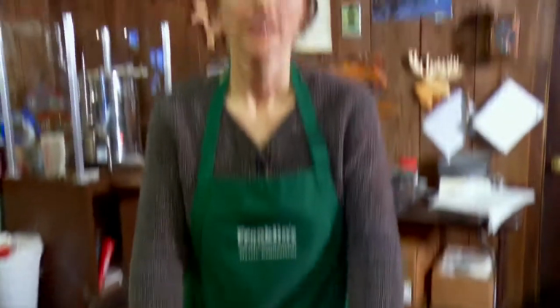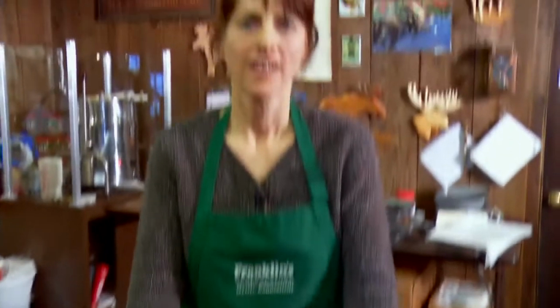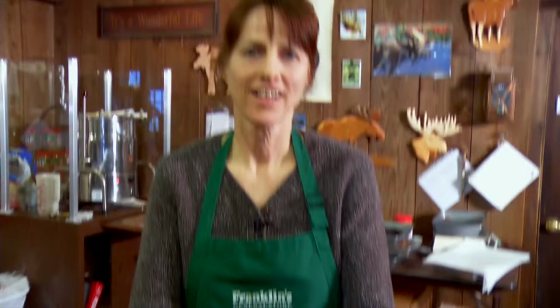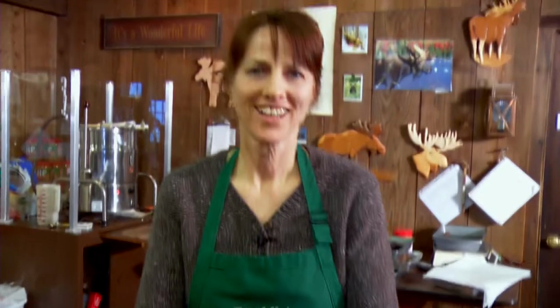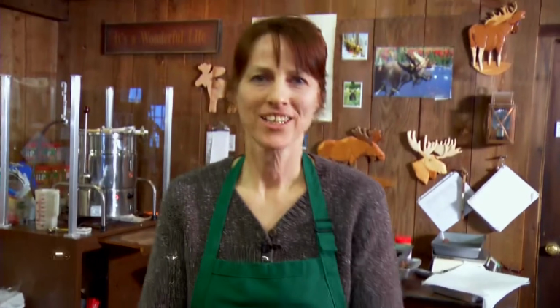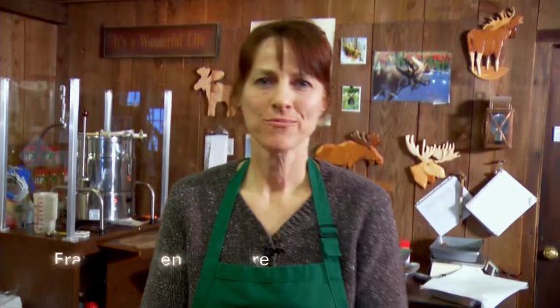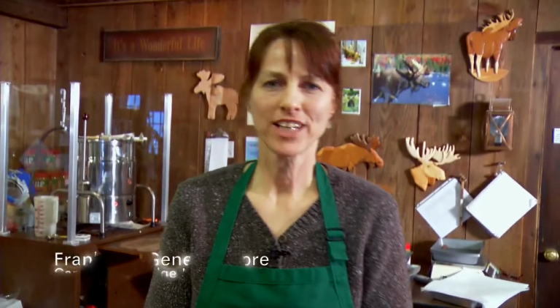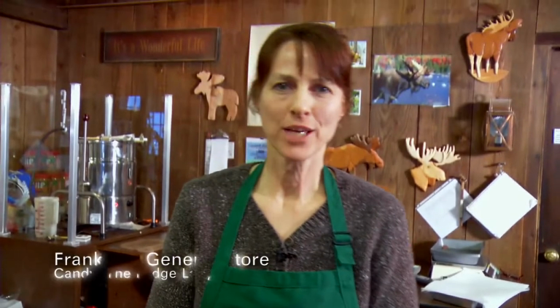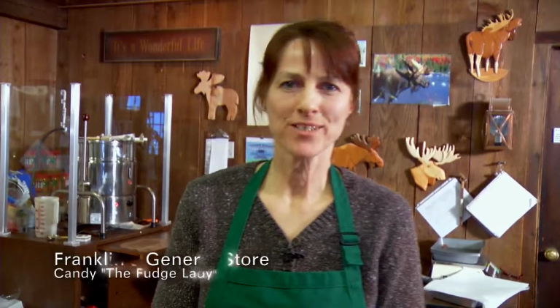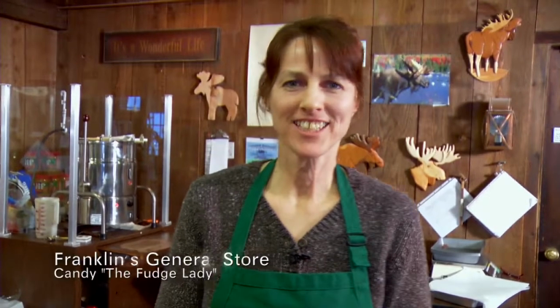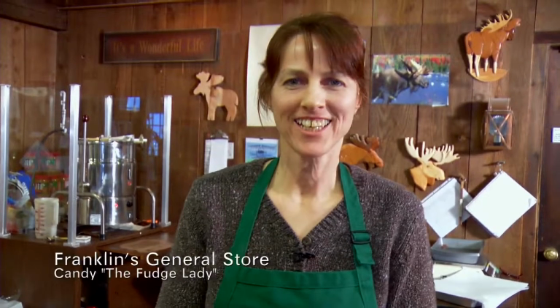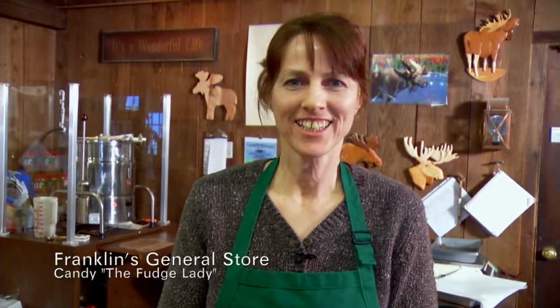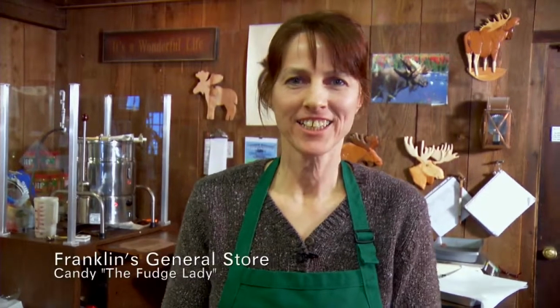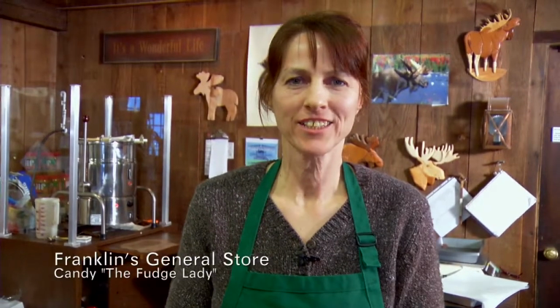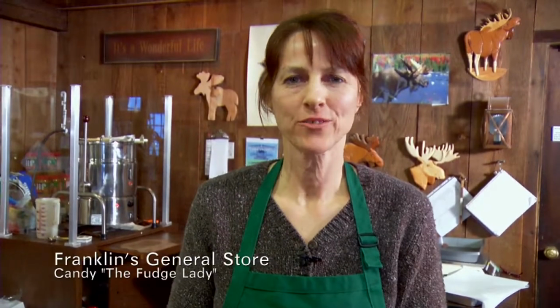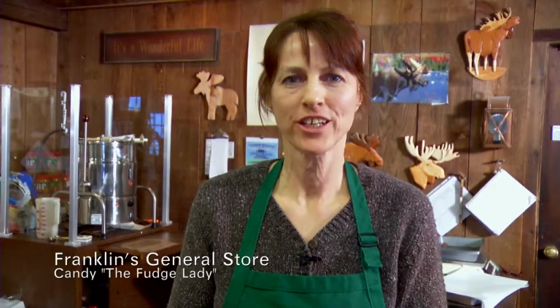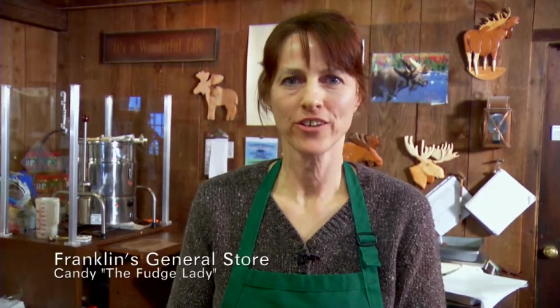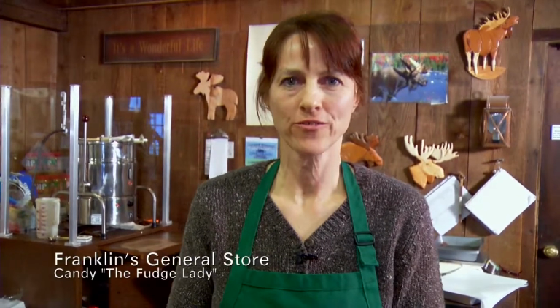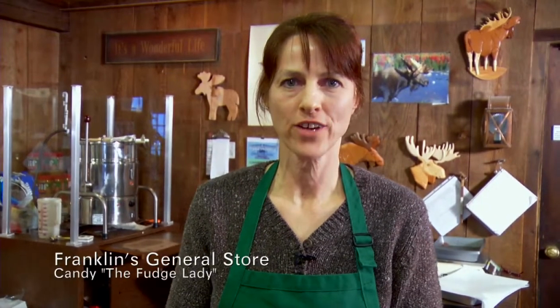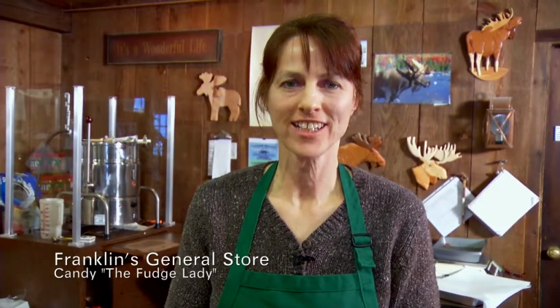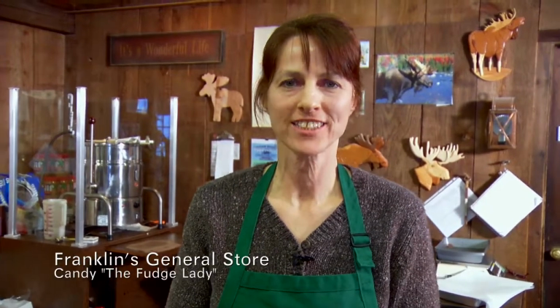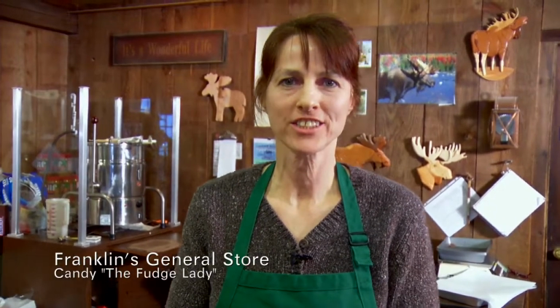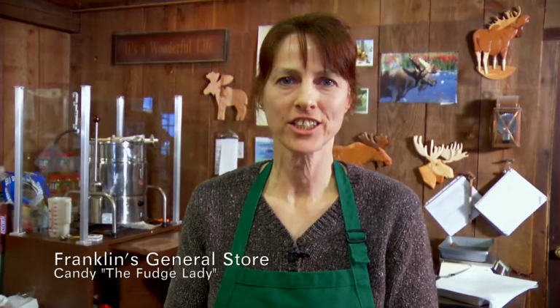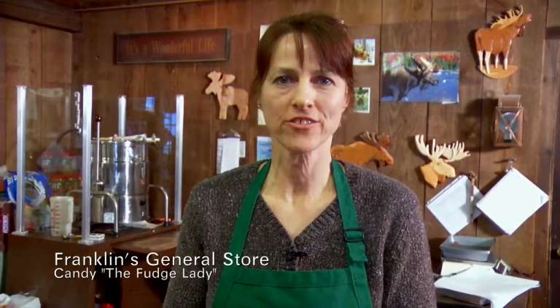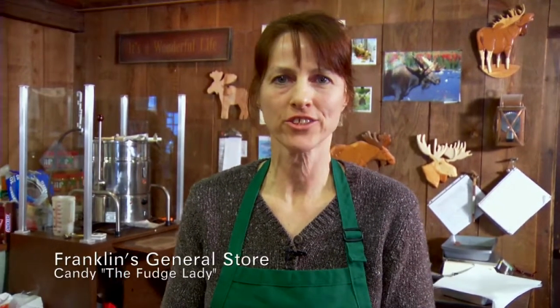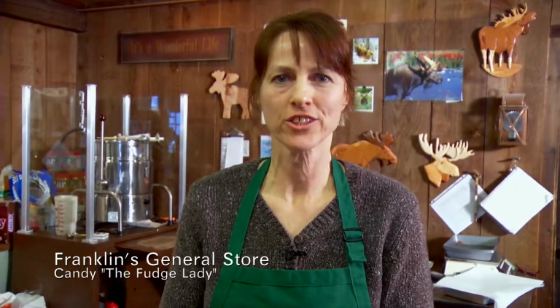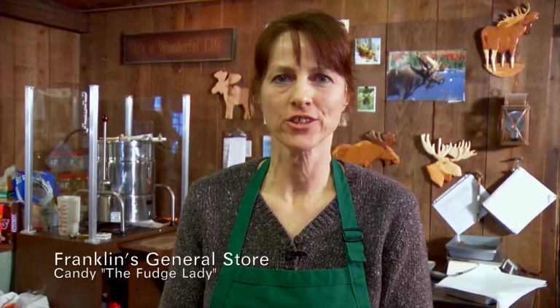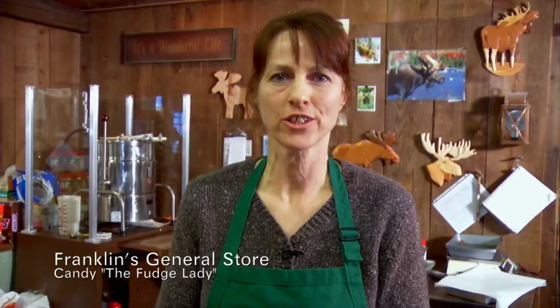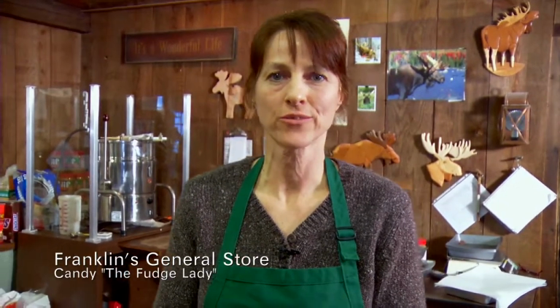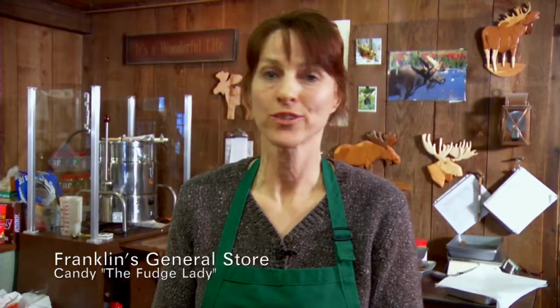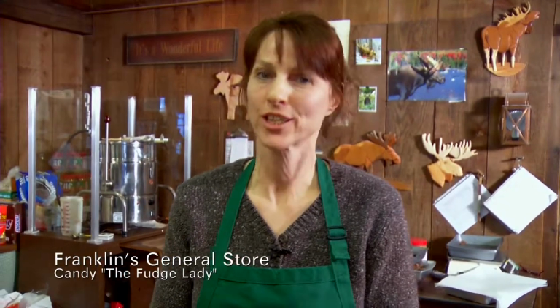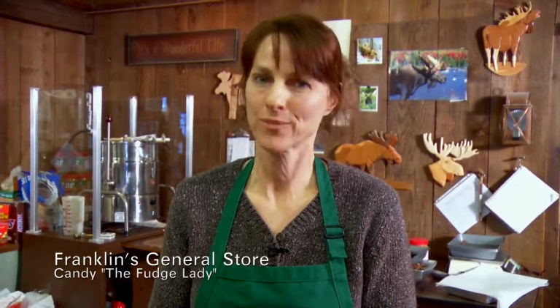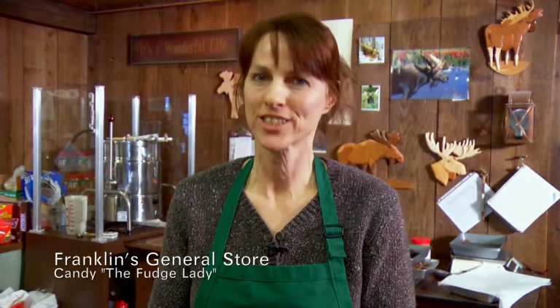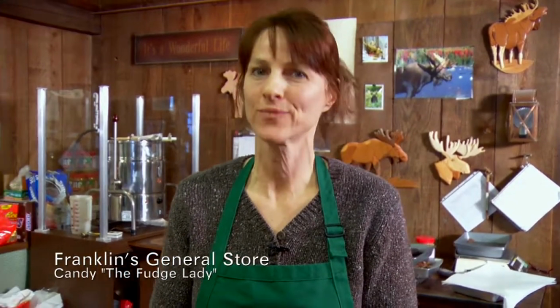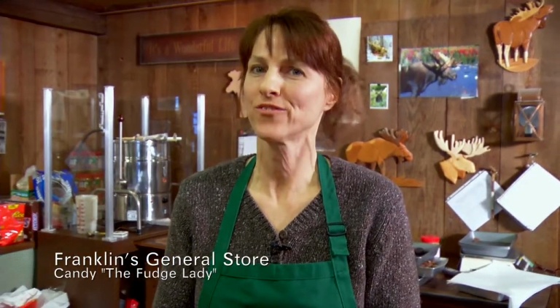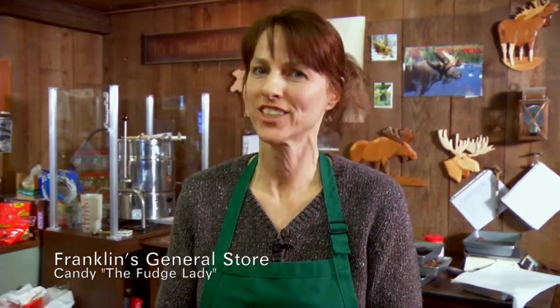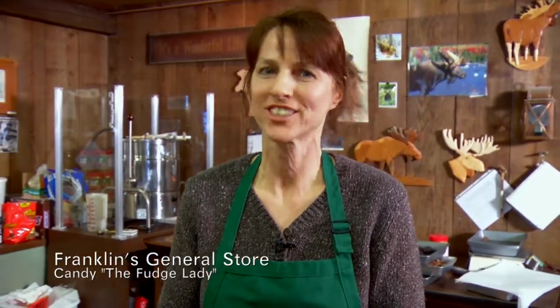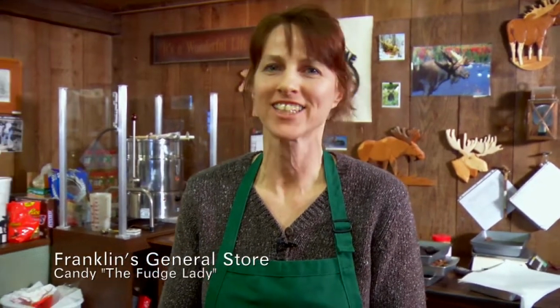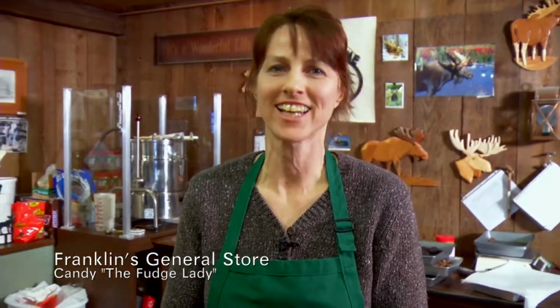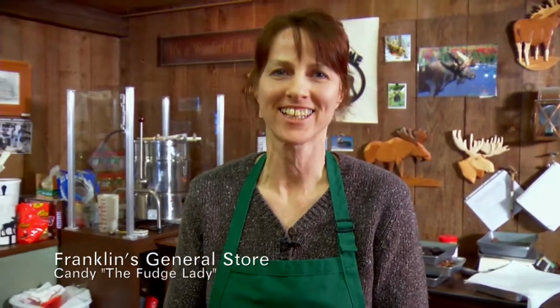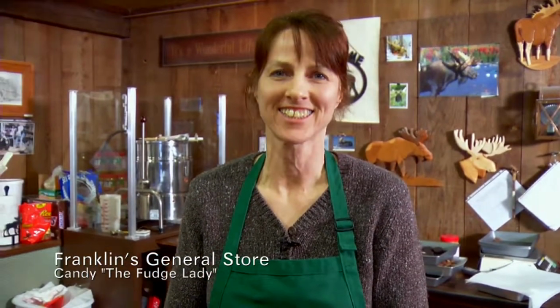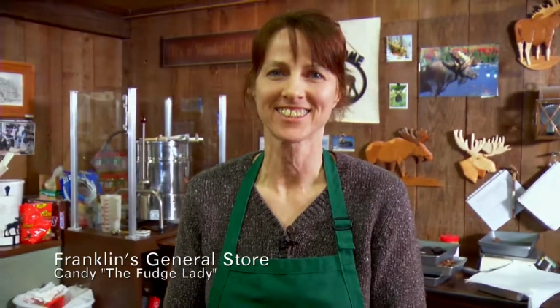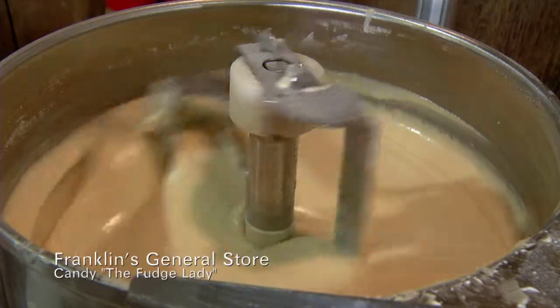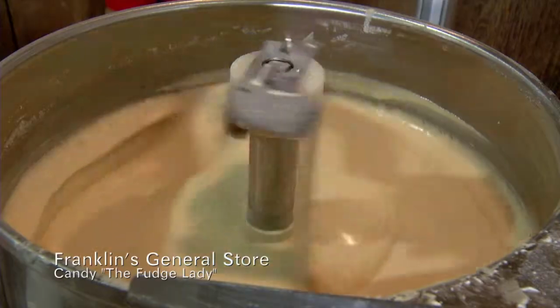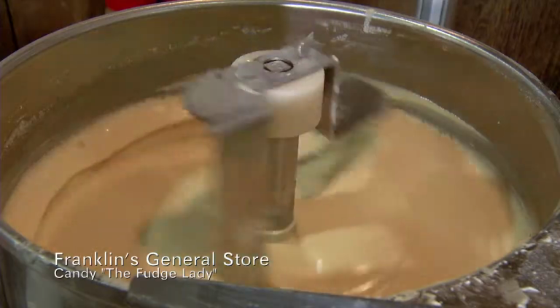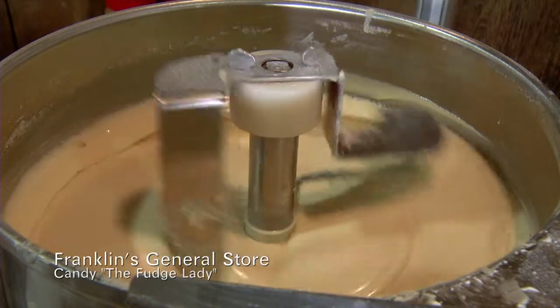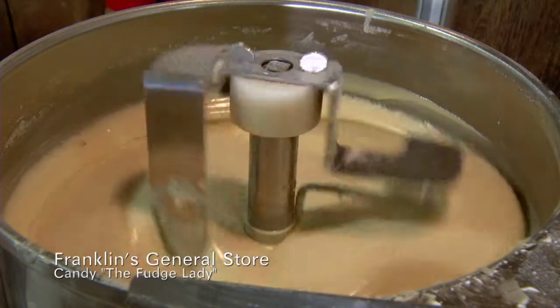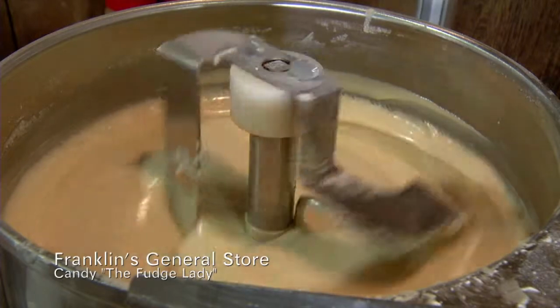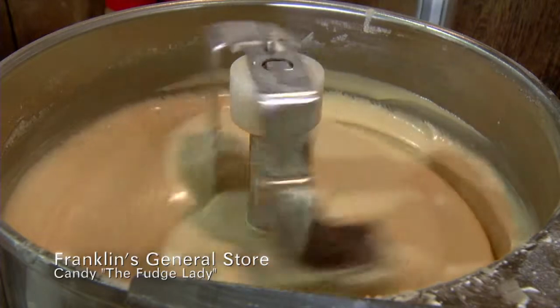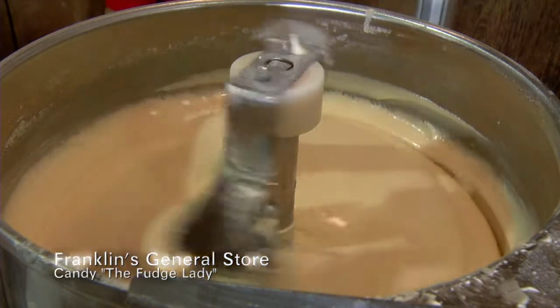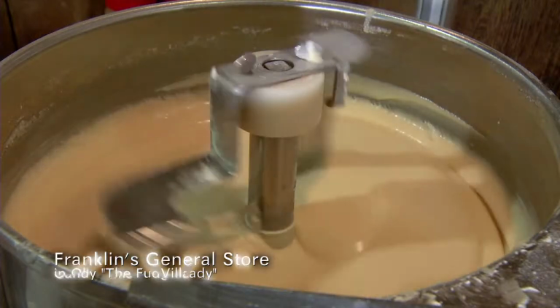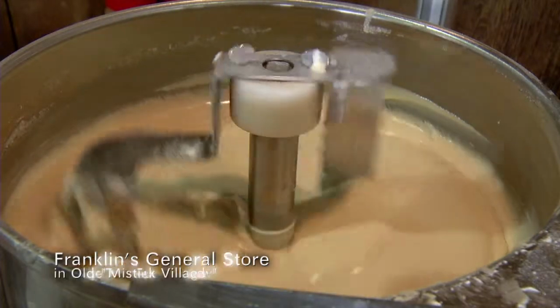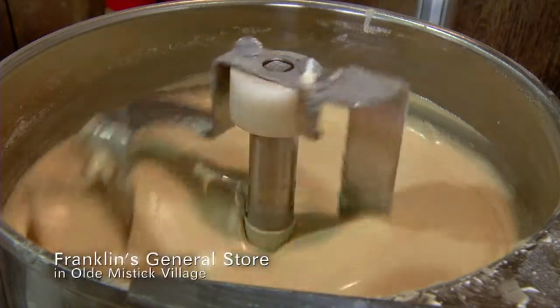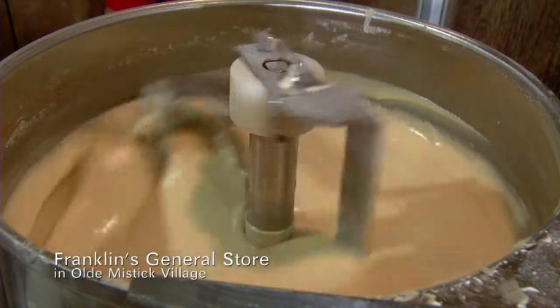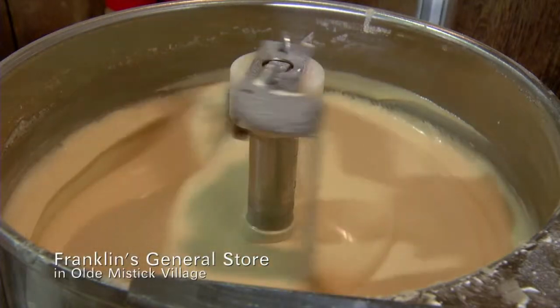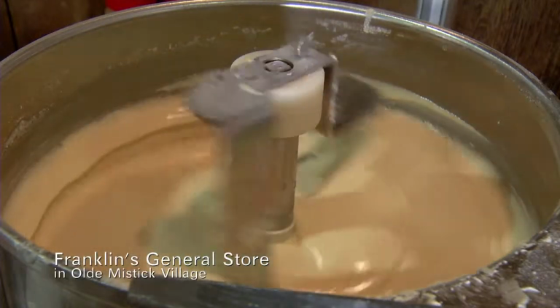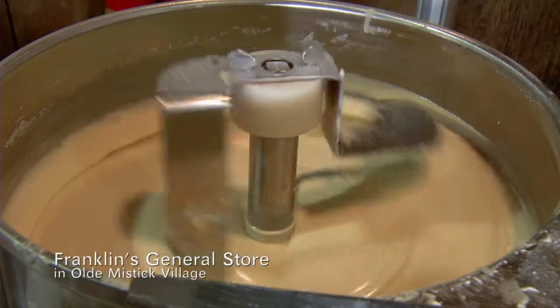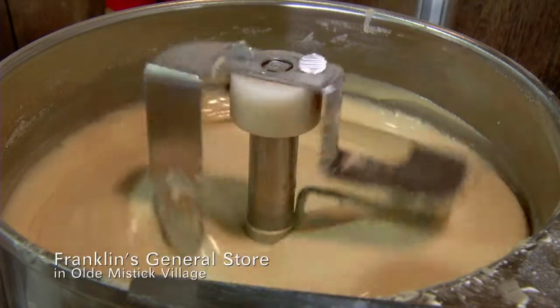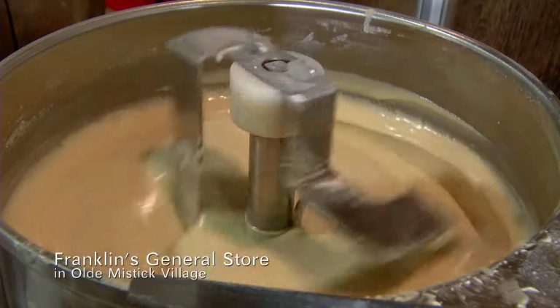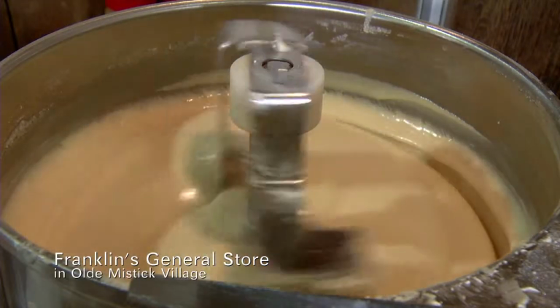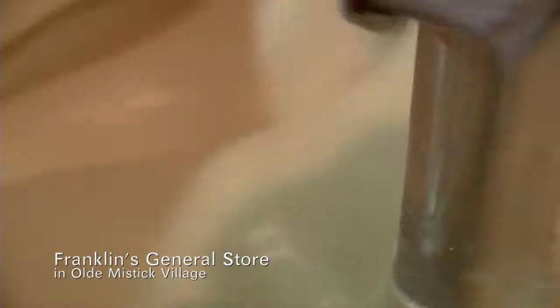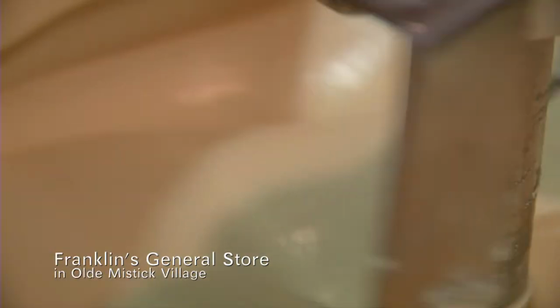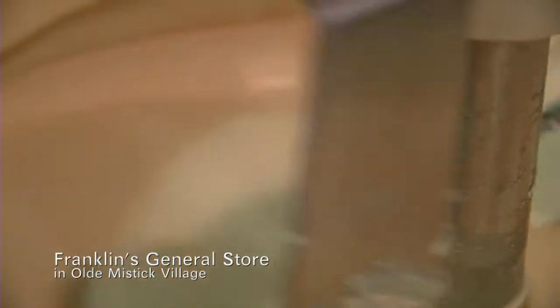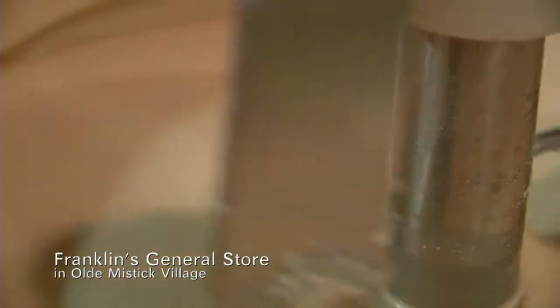Hi, my name is Candy. We're here at Franklin's General Store. We're gonna make some fudge today. We make all 21 flavors here at the store.